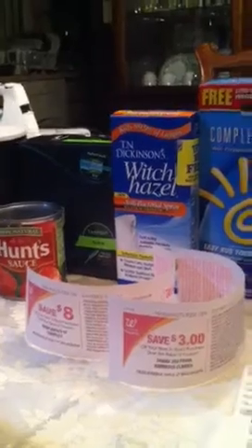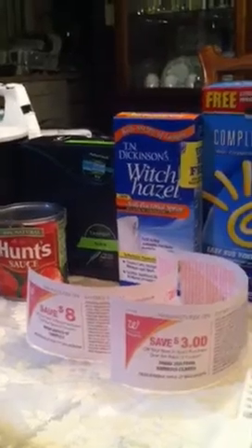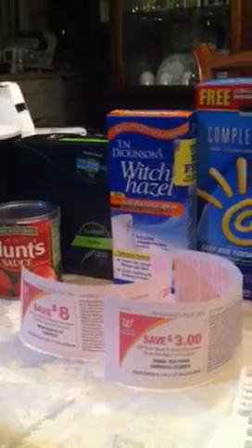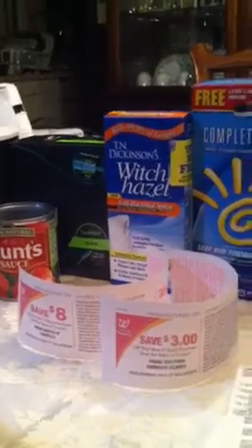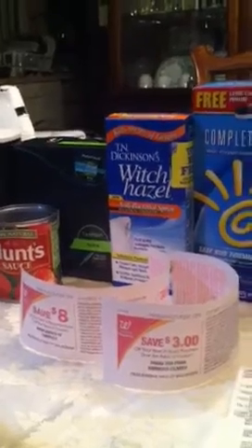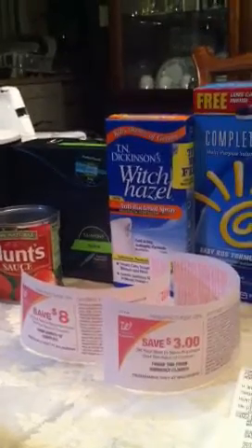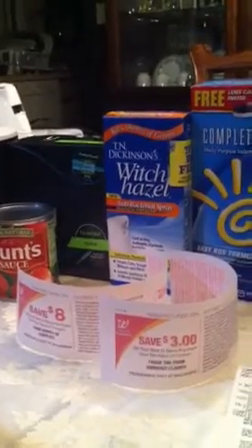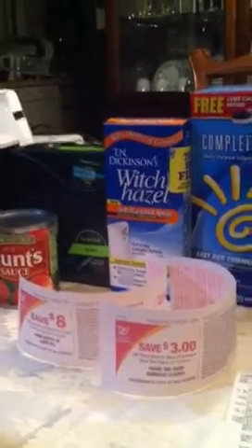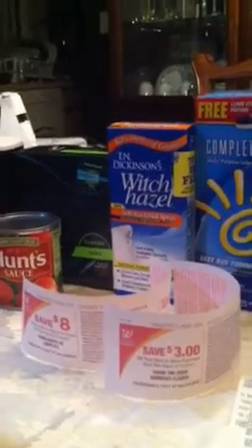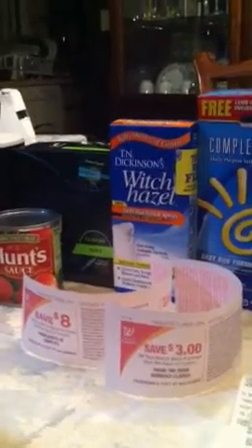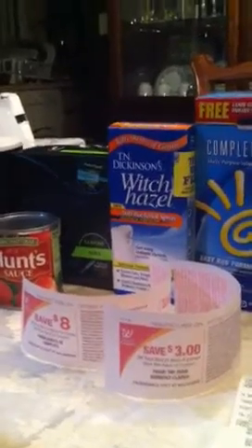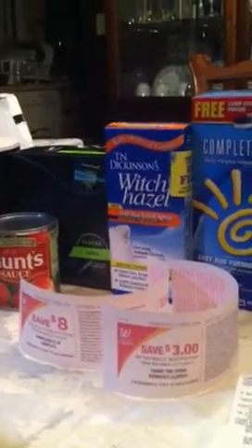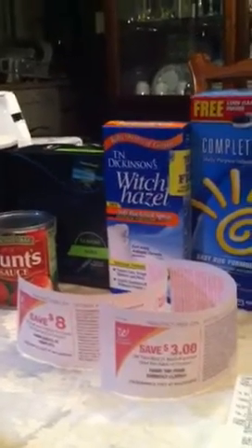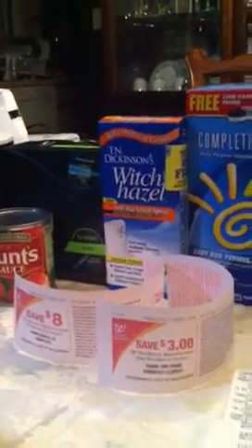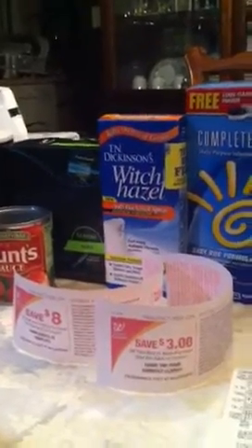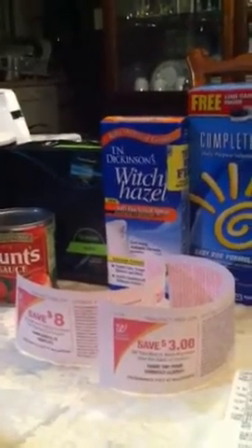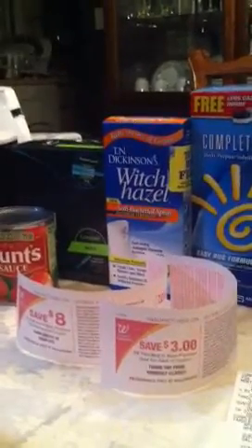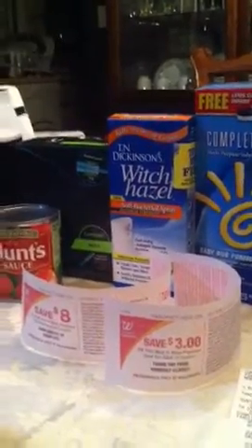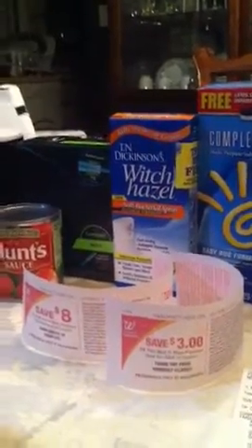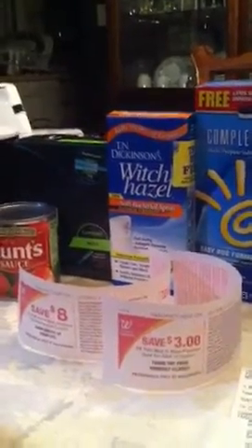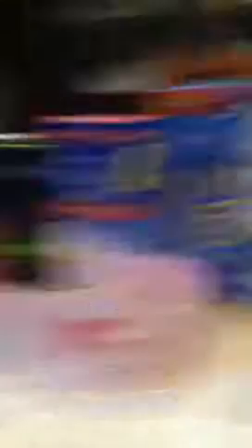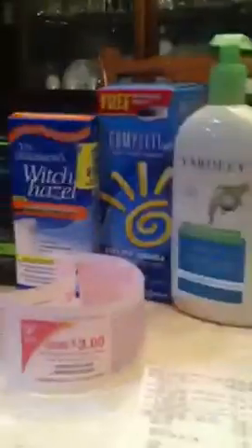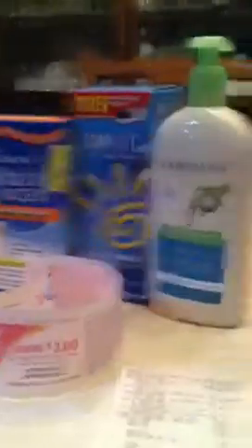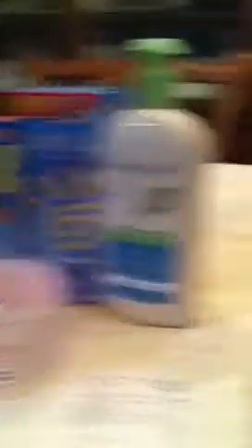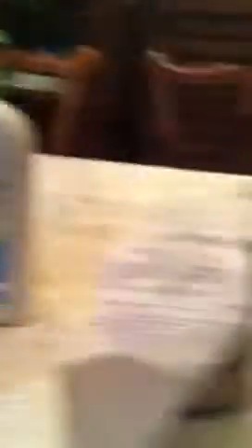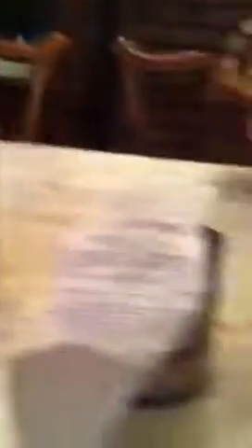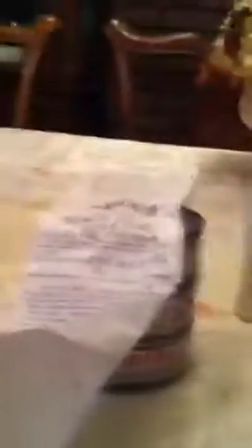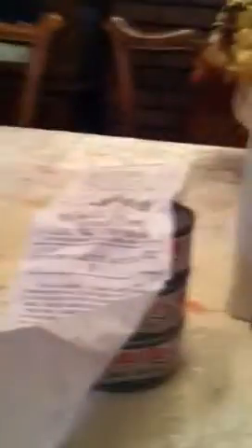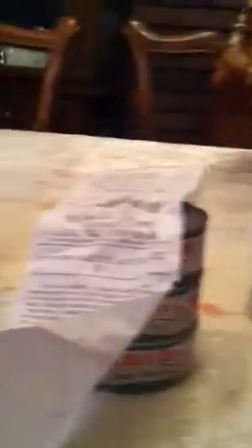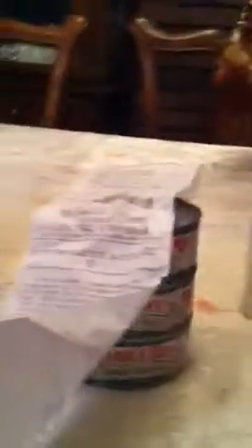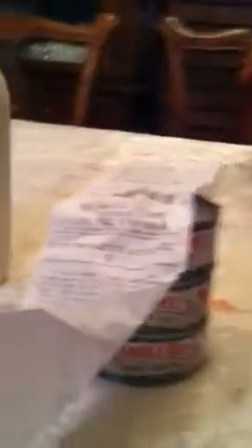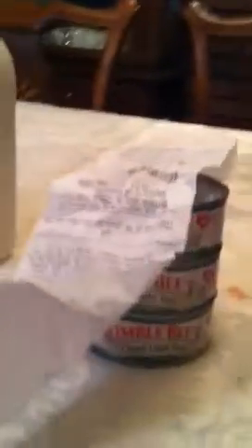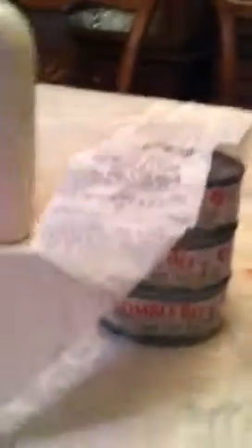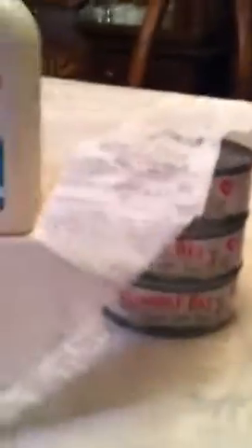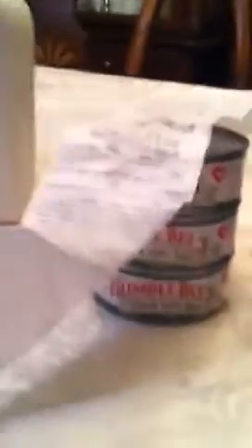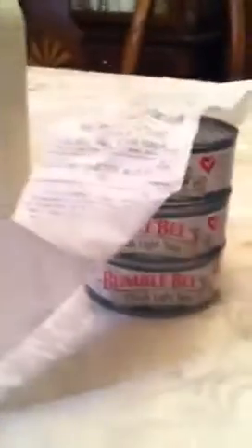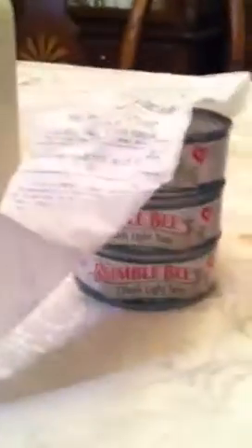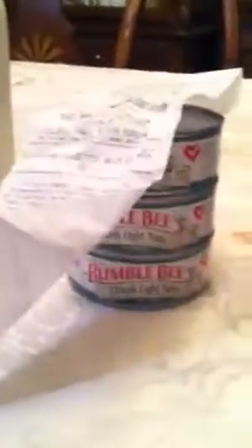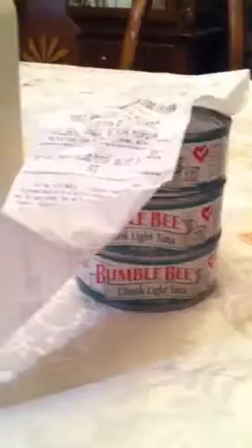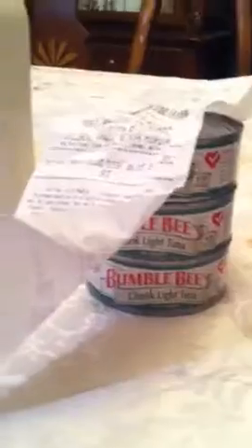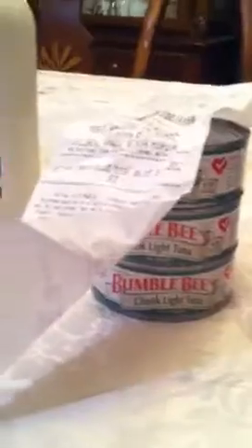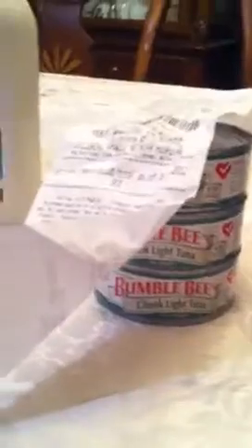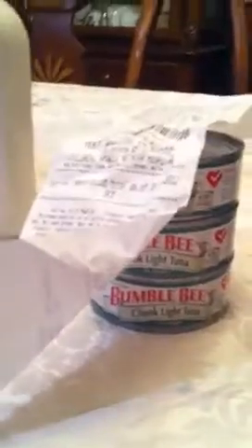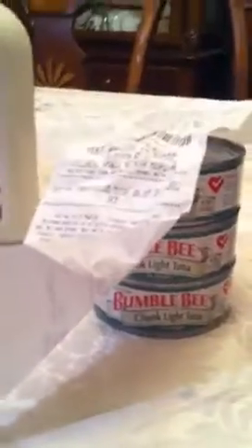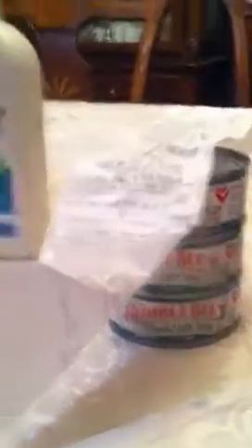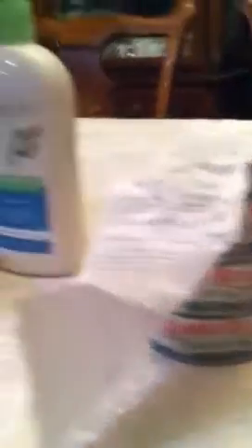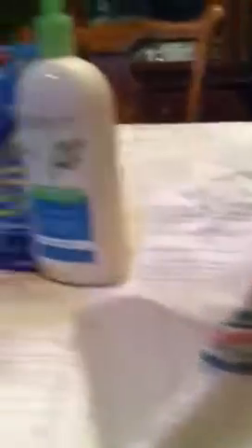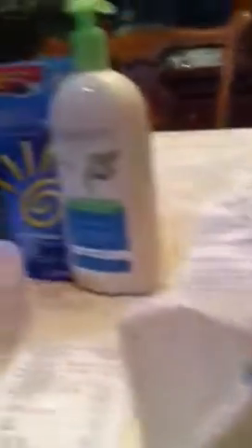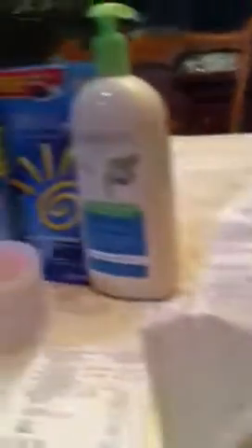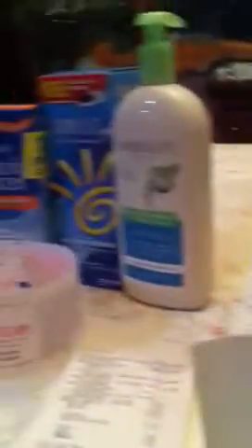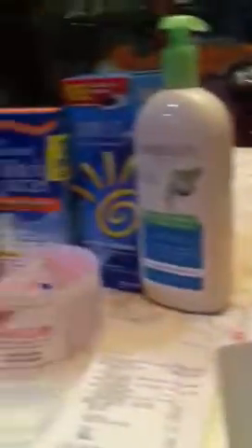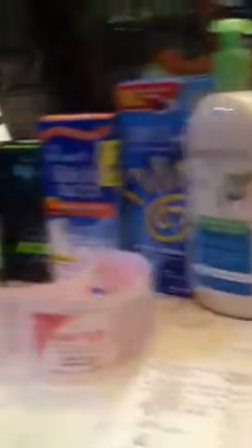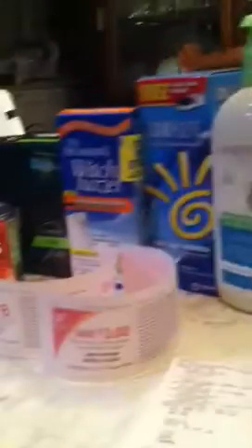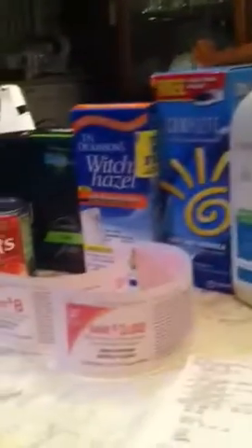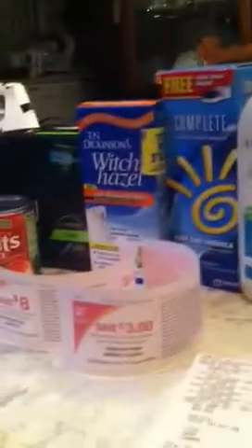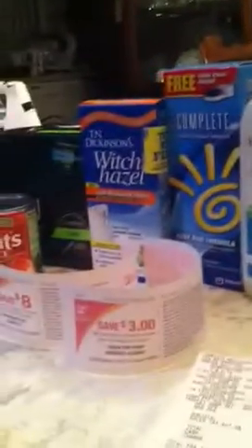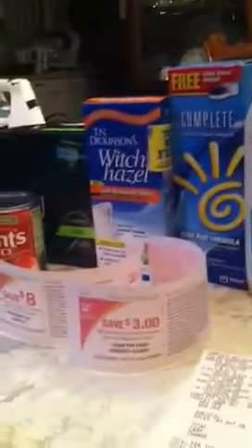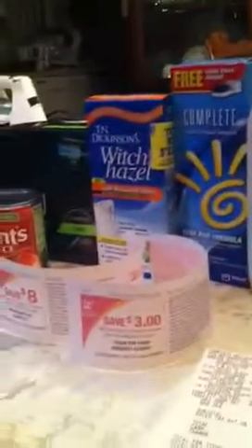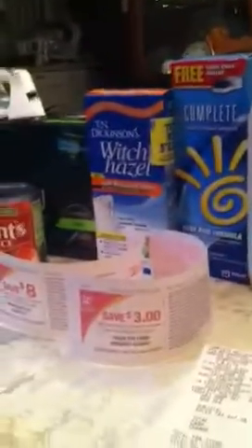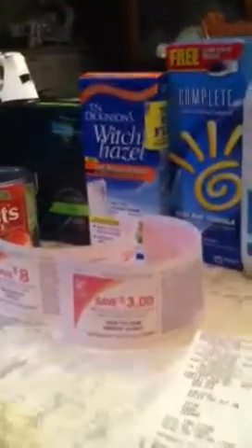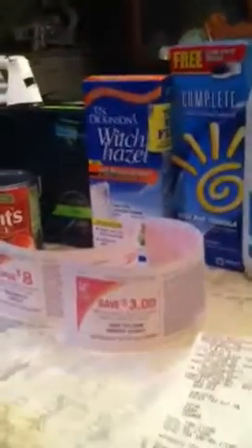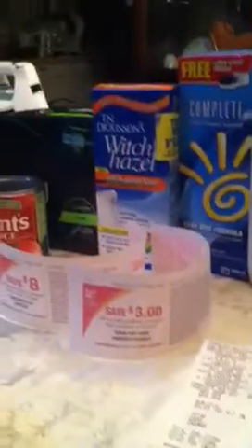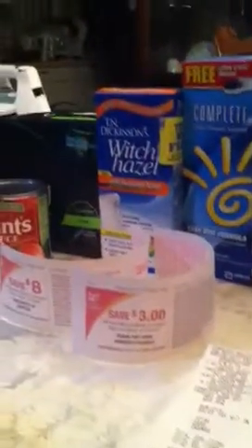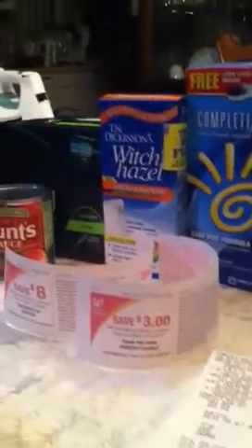That's my transactions for Walgreens and for Rite Aid — three little cans of tuna. Thanks for watching. Bye, YouTube.